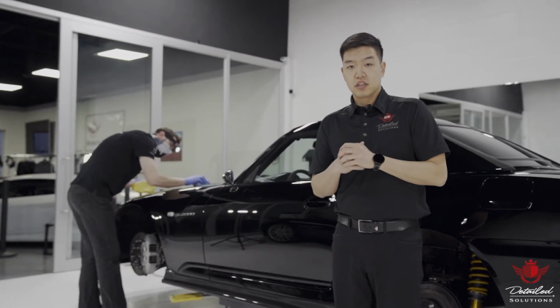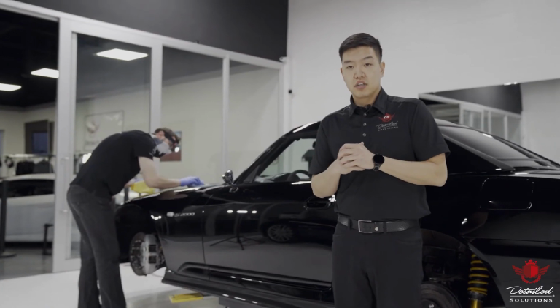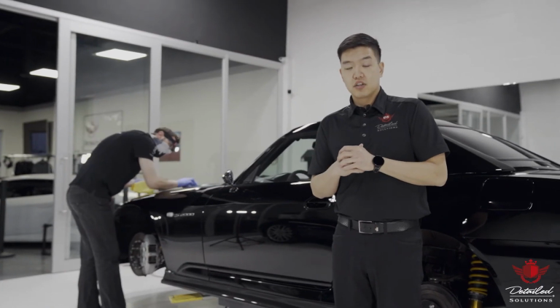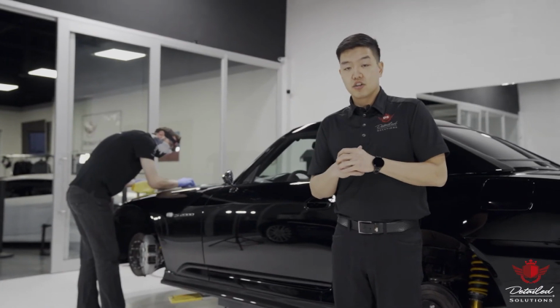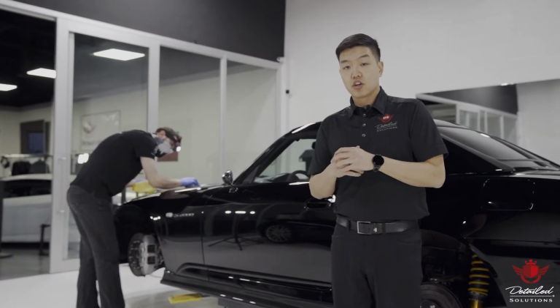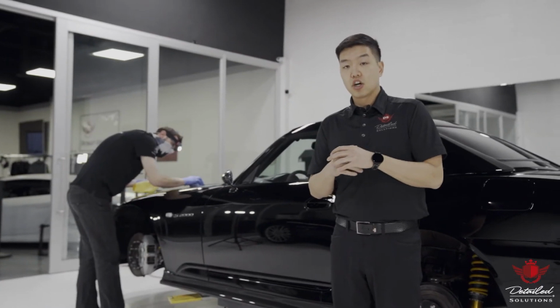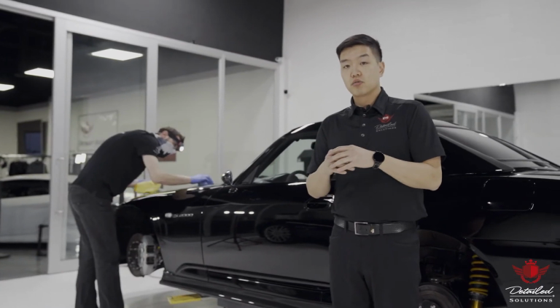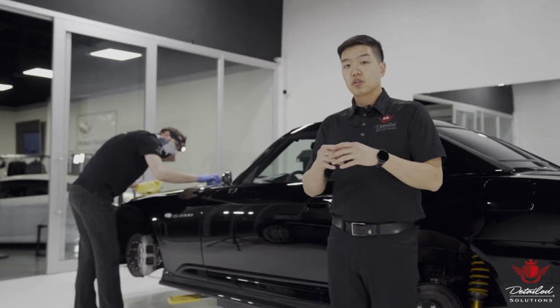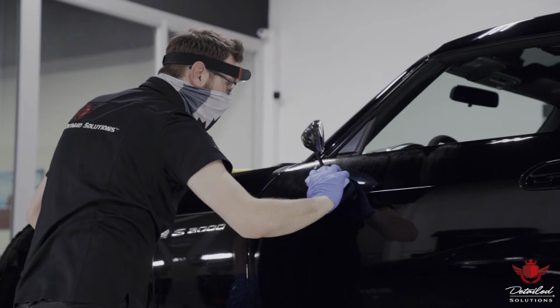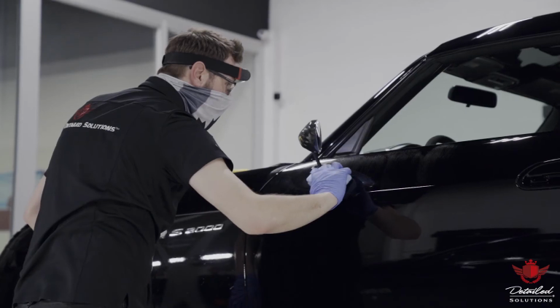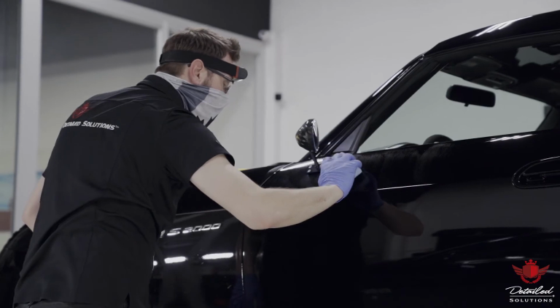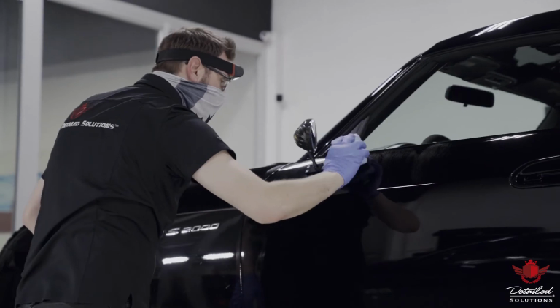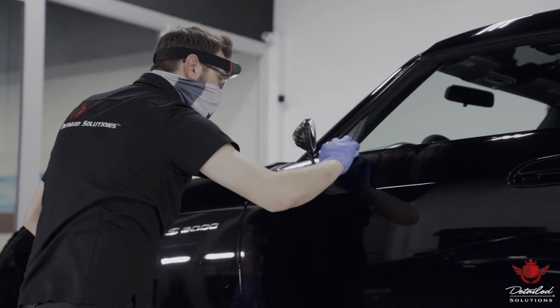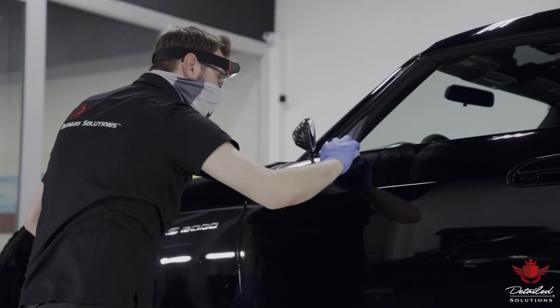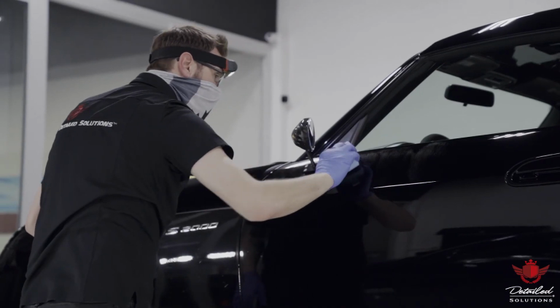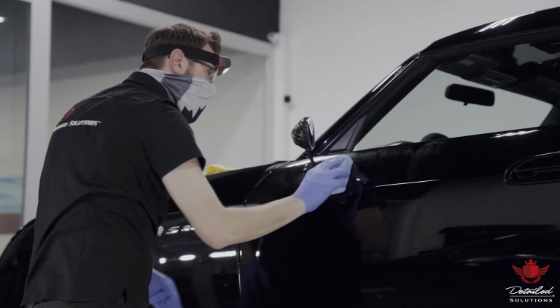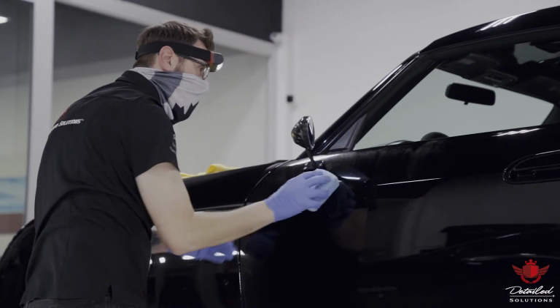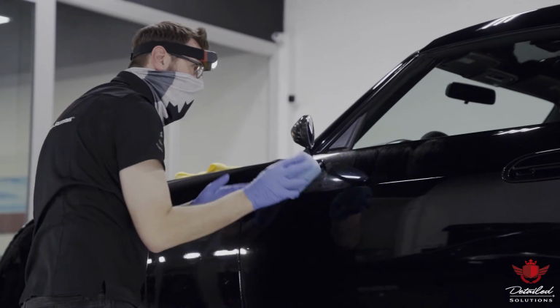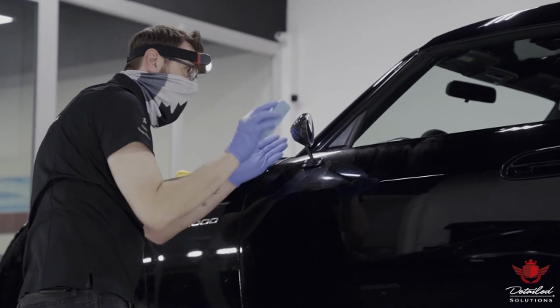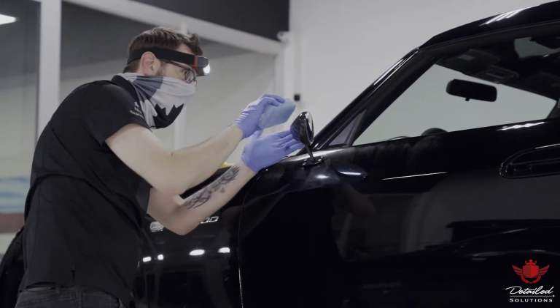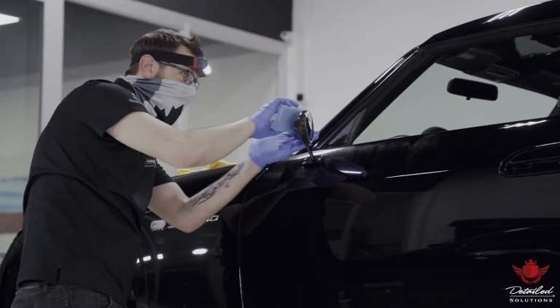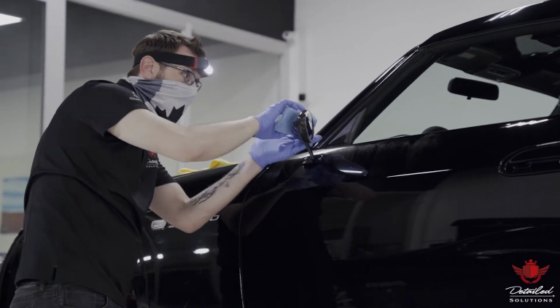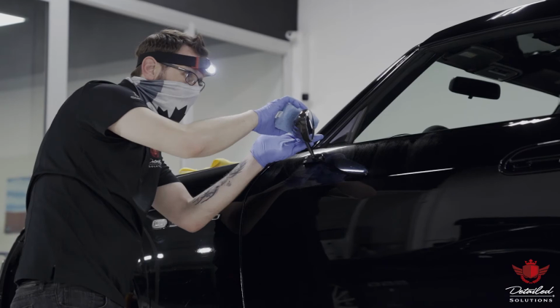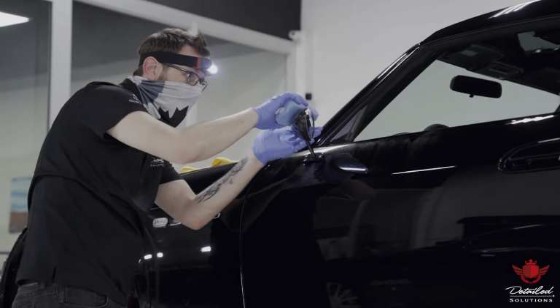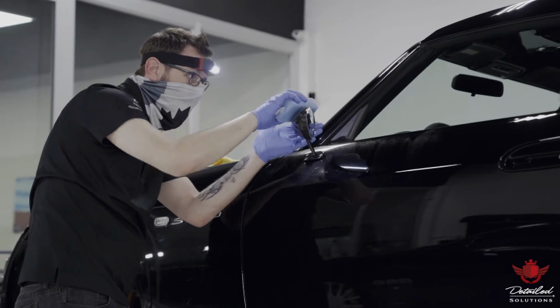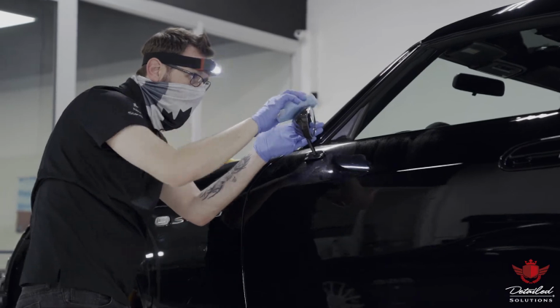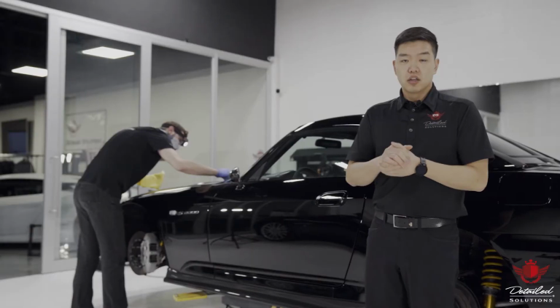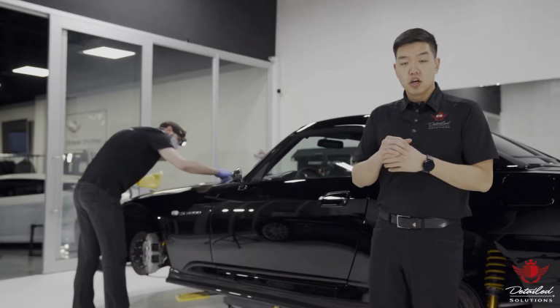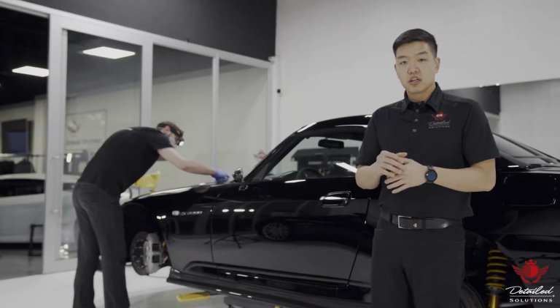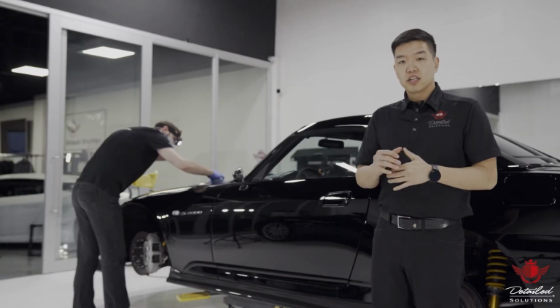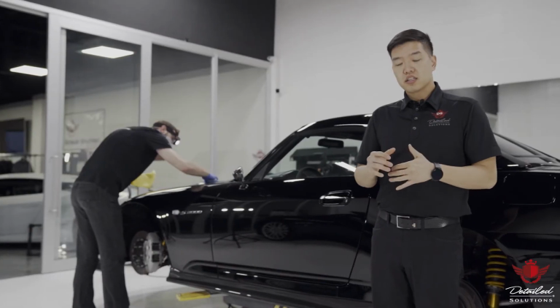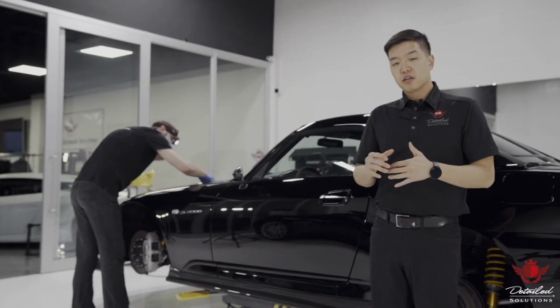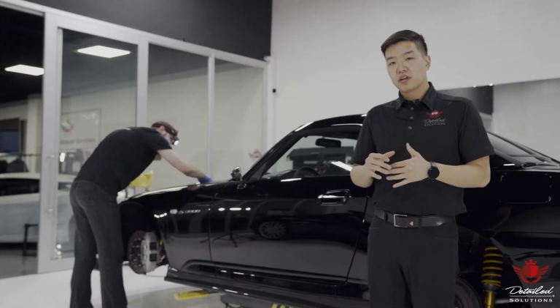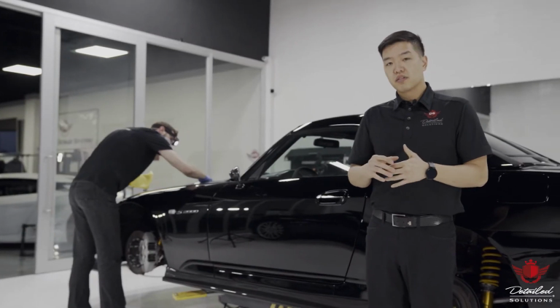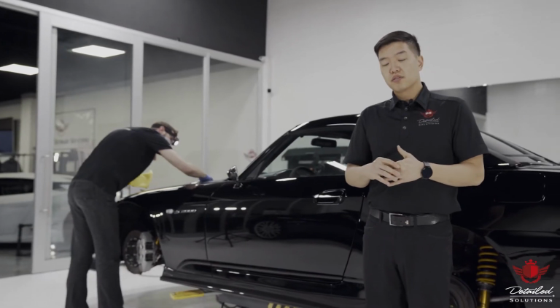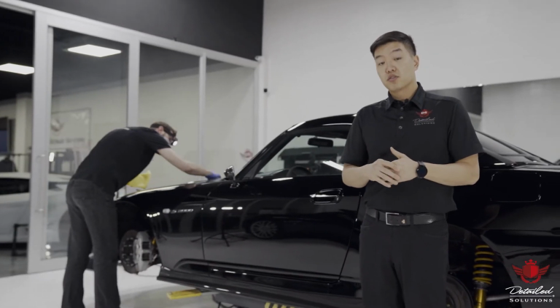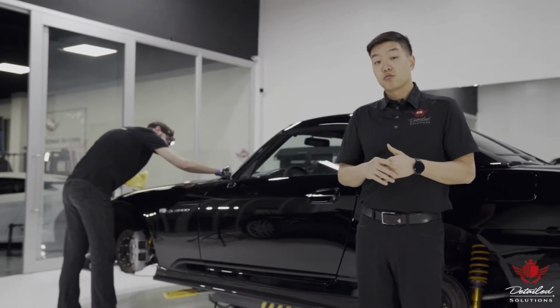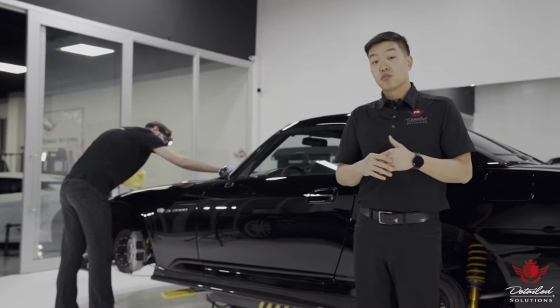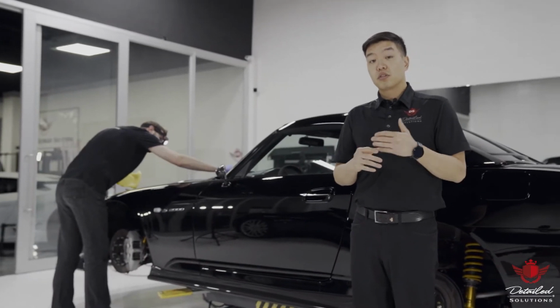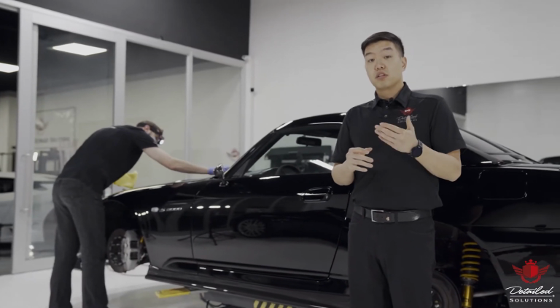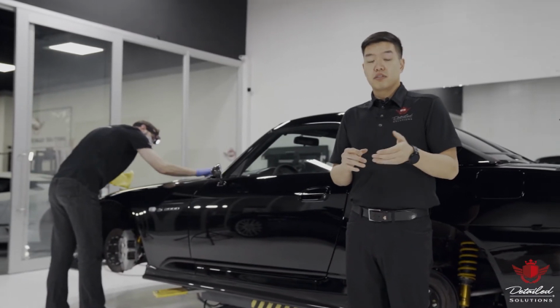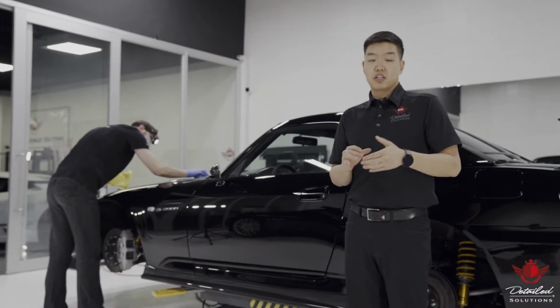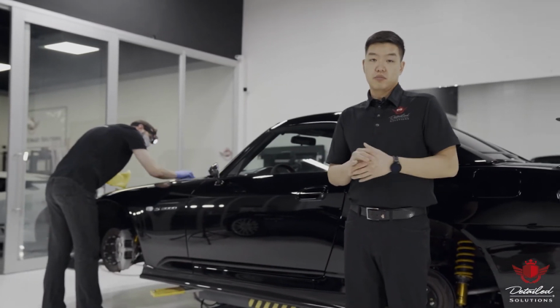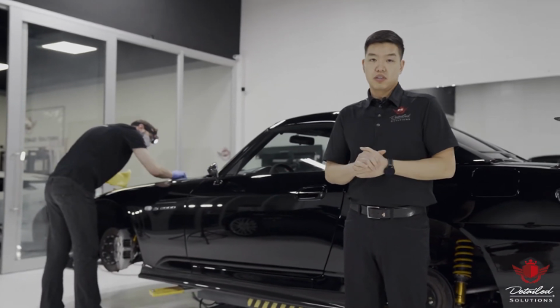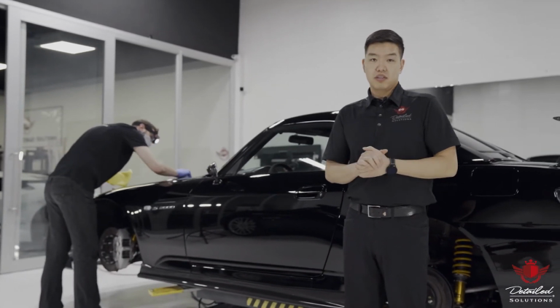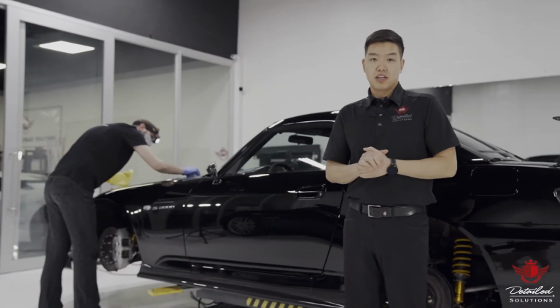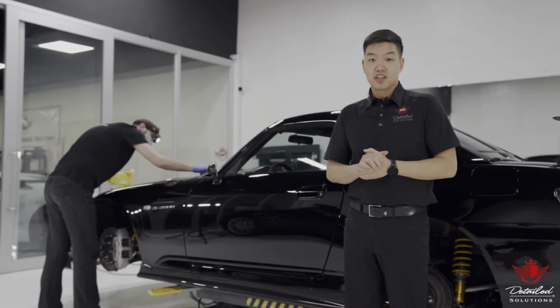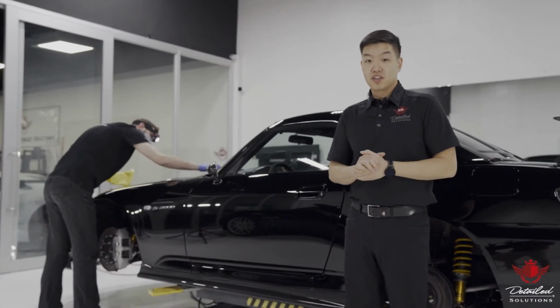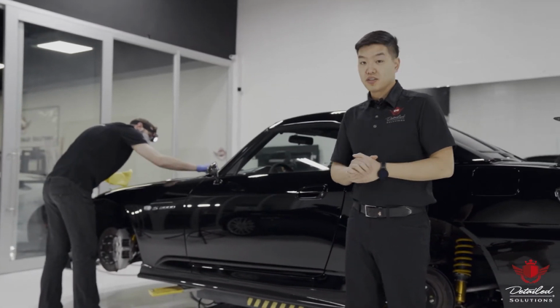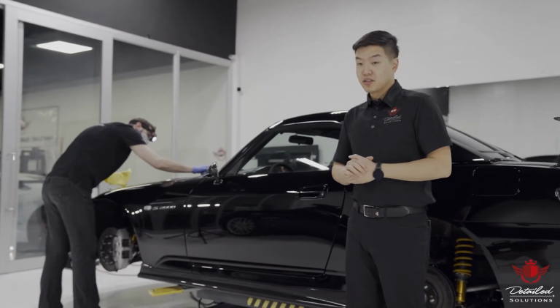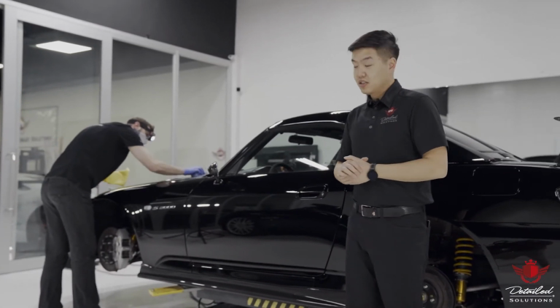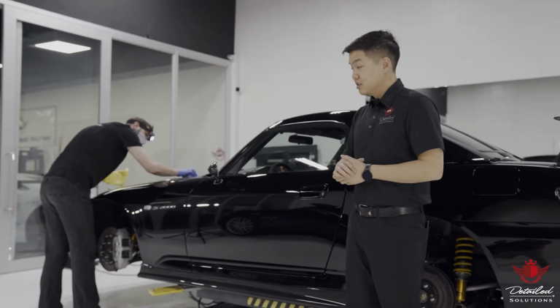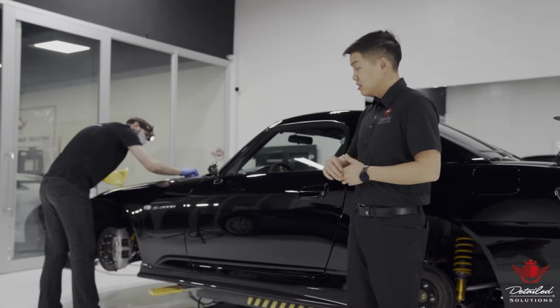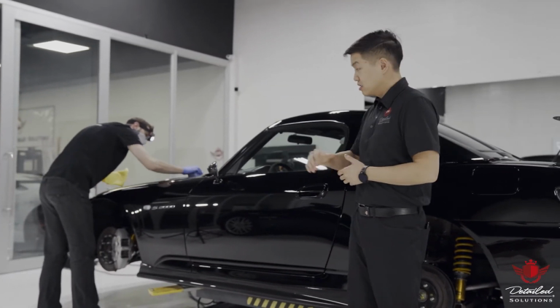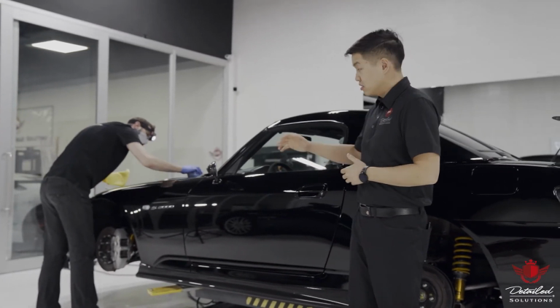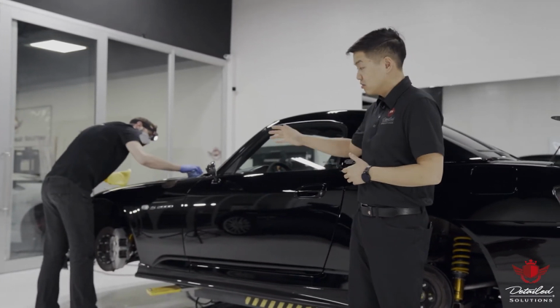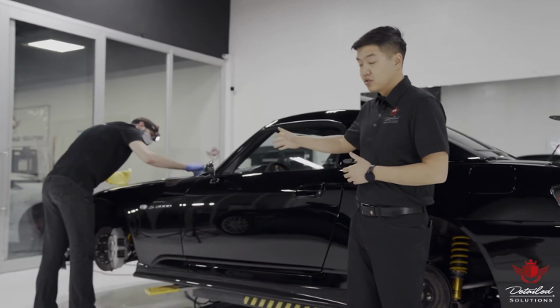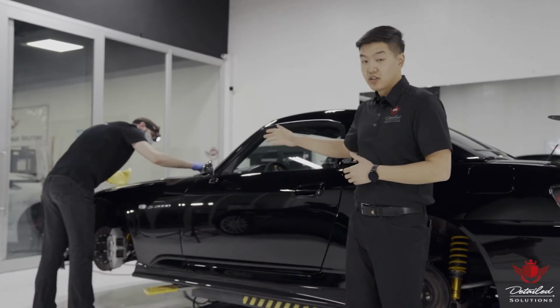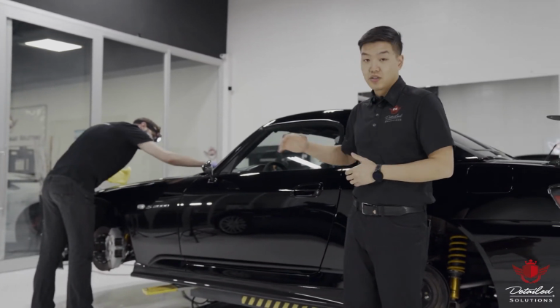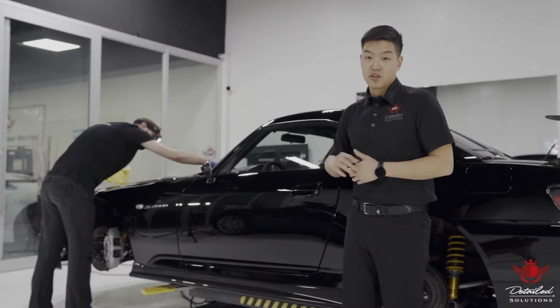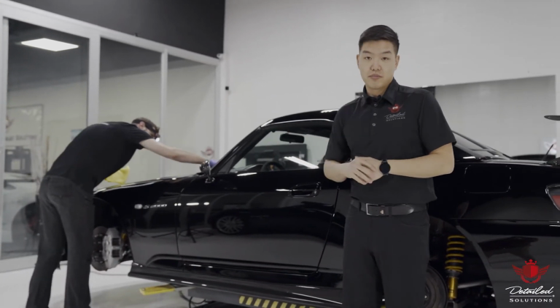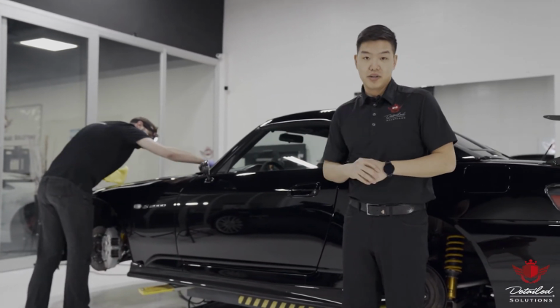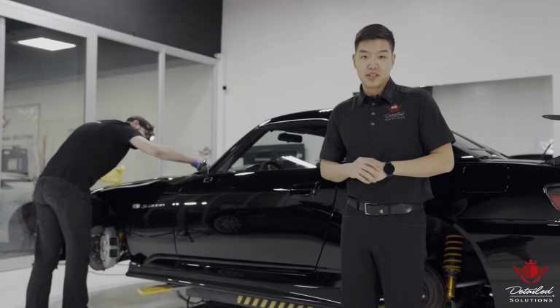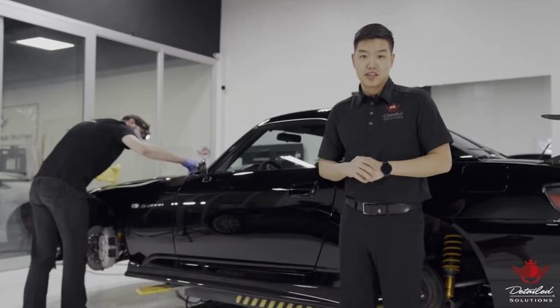Your car will look better than ever and the long lasting benefits are worth the investment. As you can see, the results are amazing.